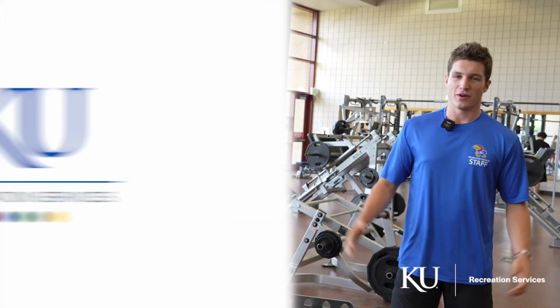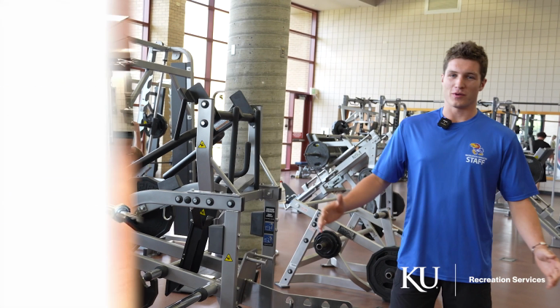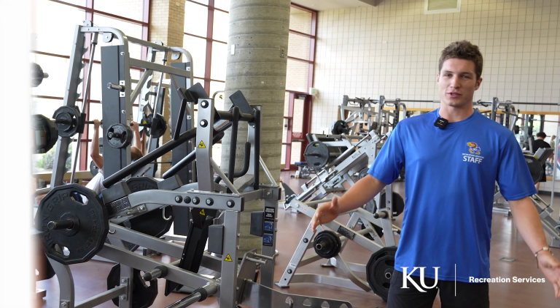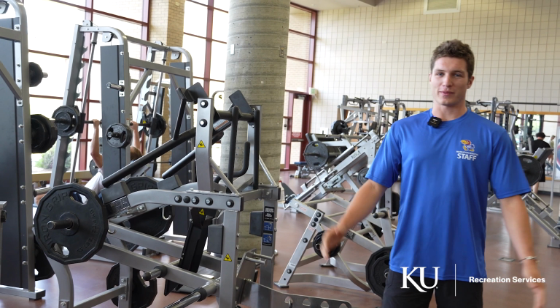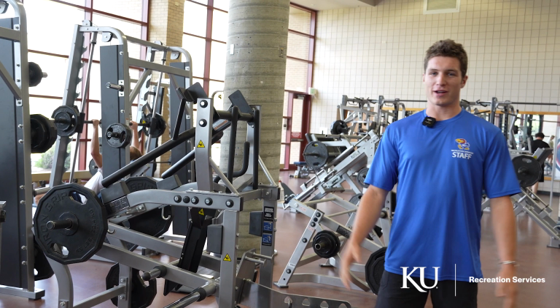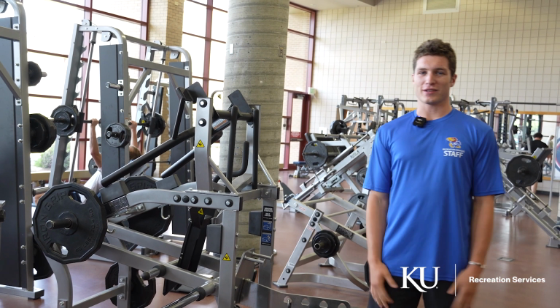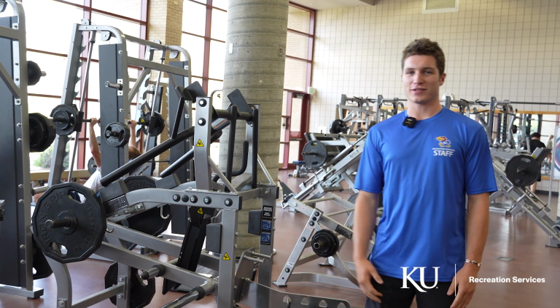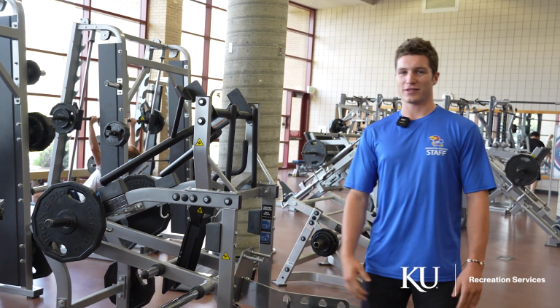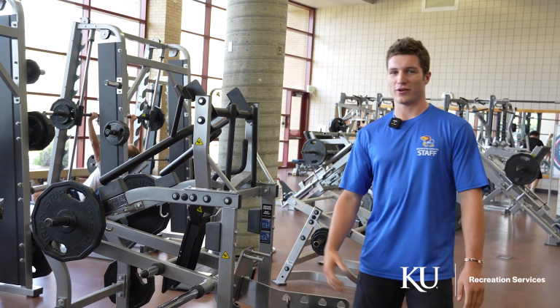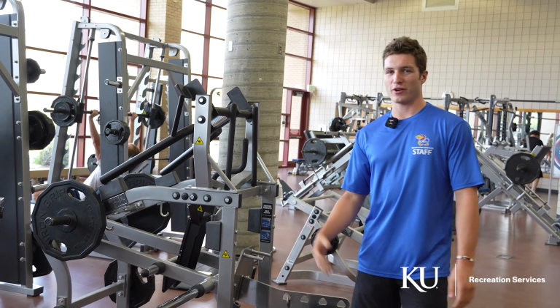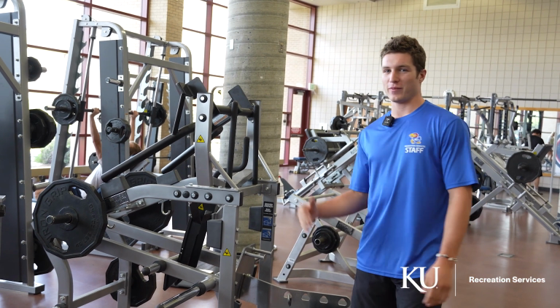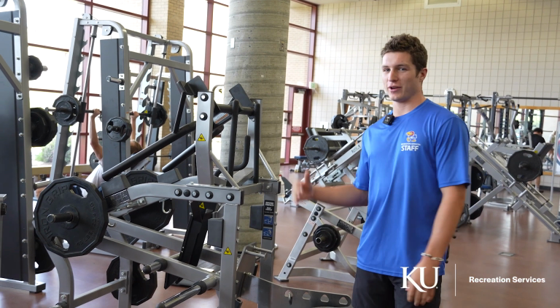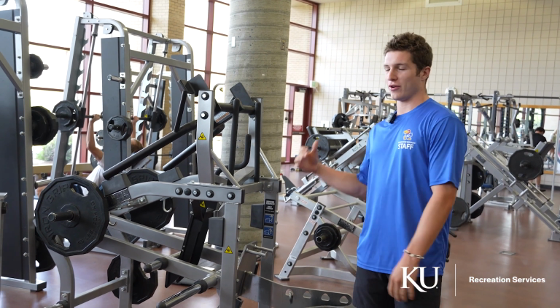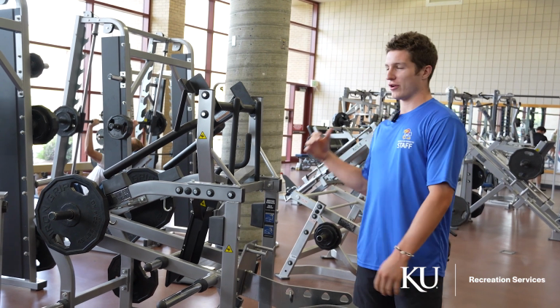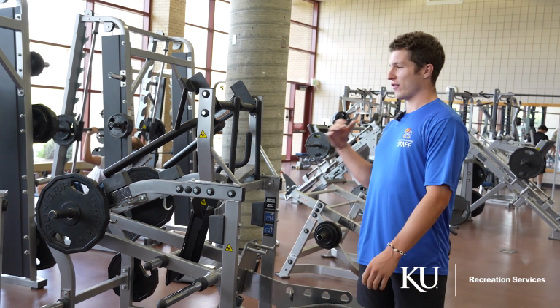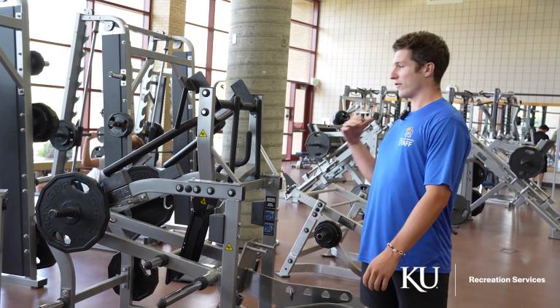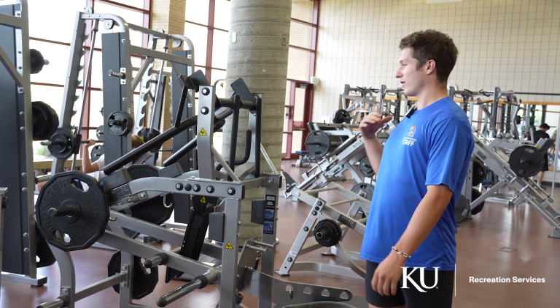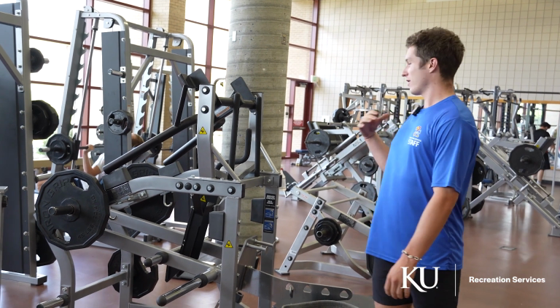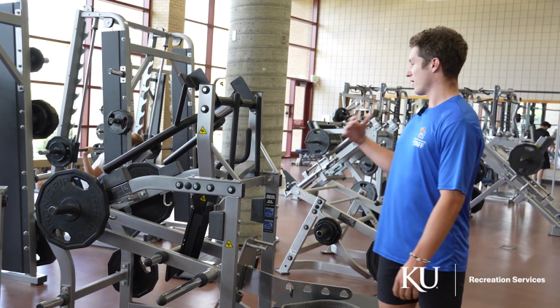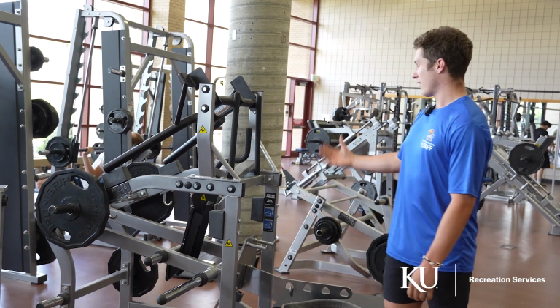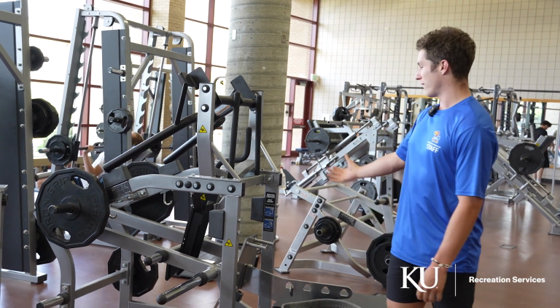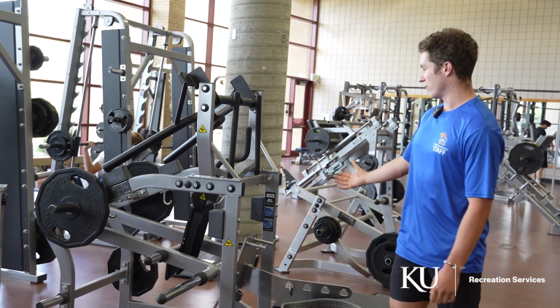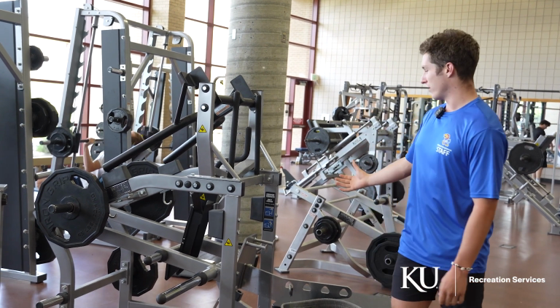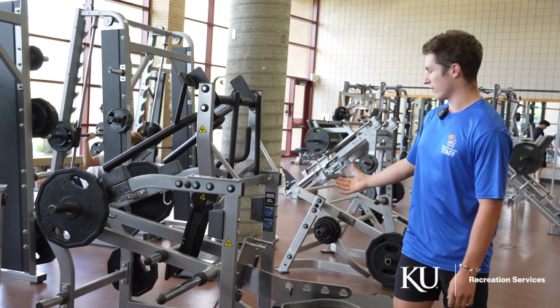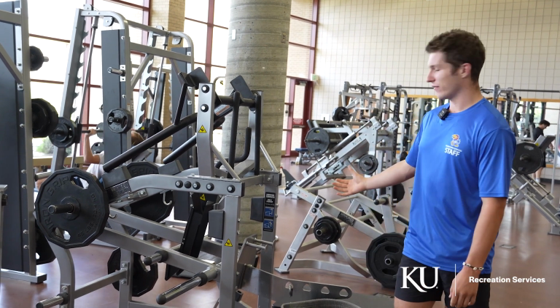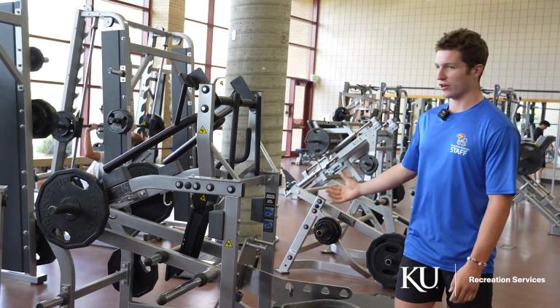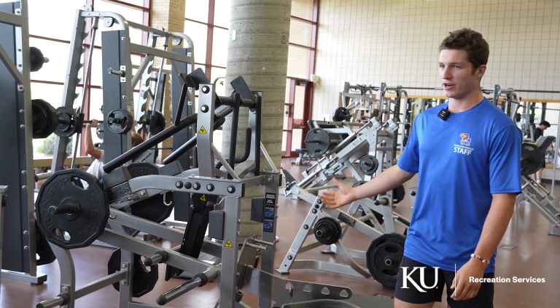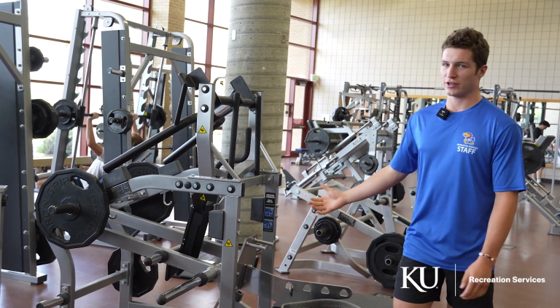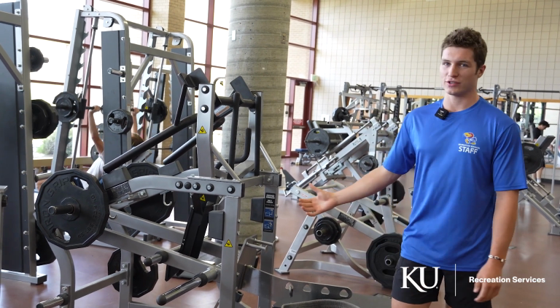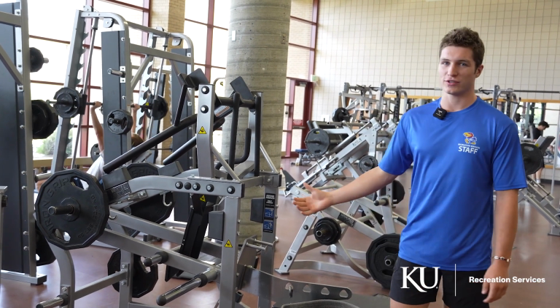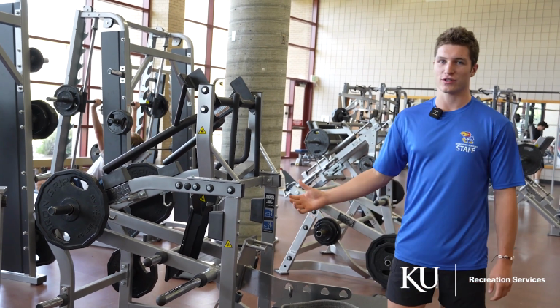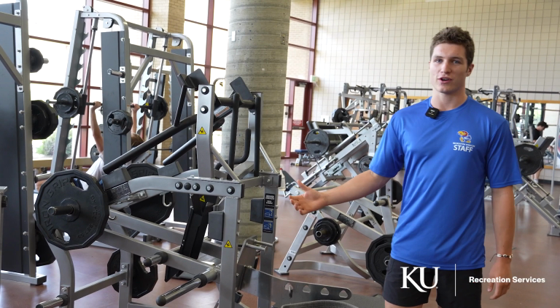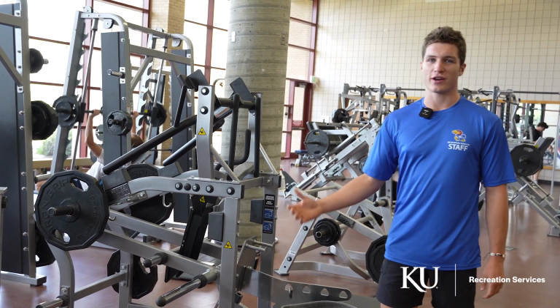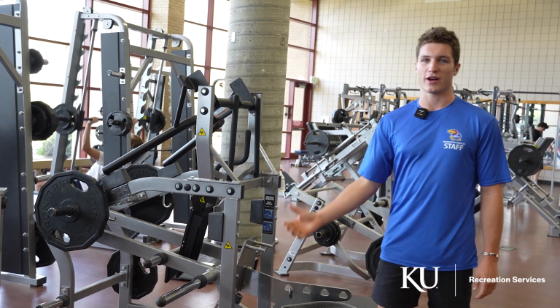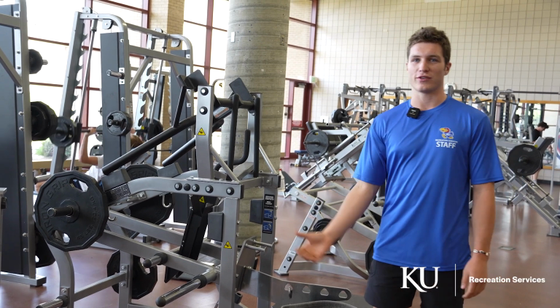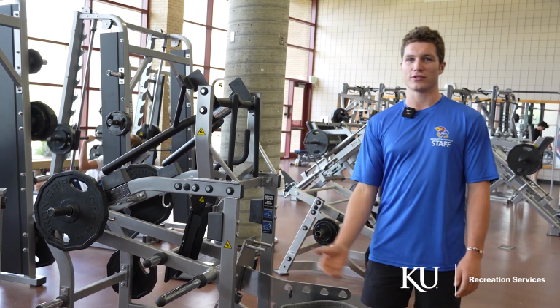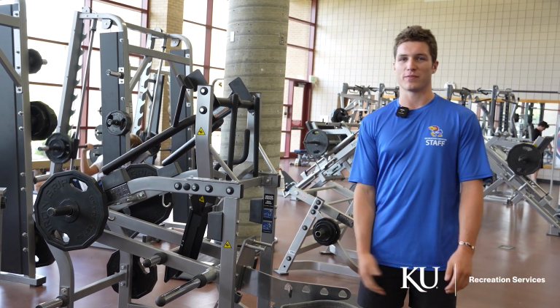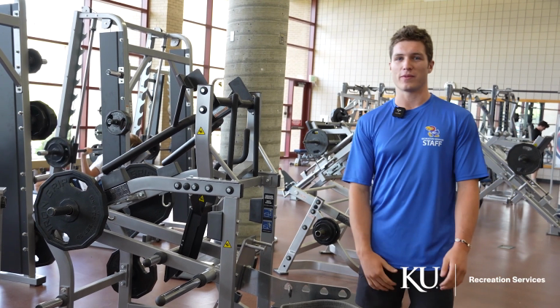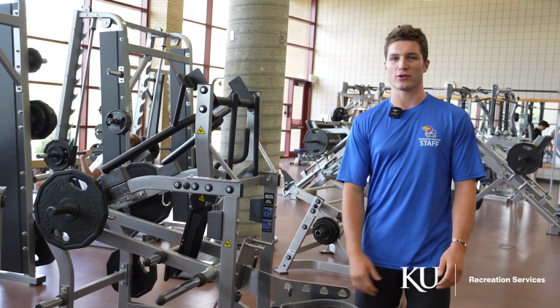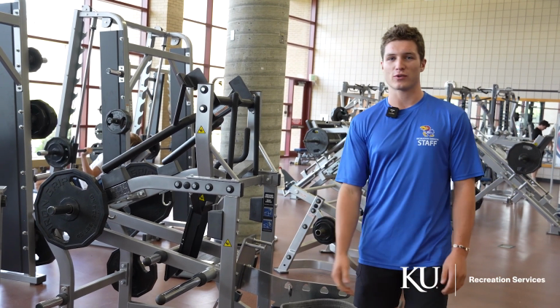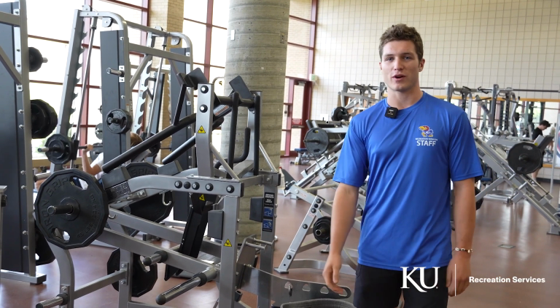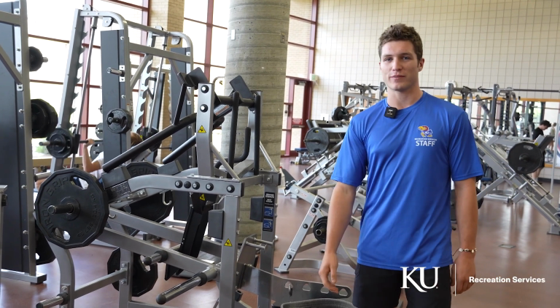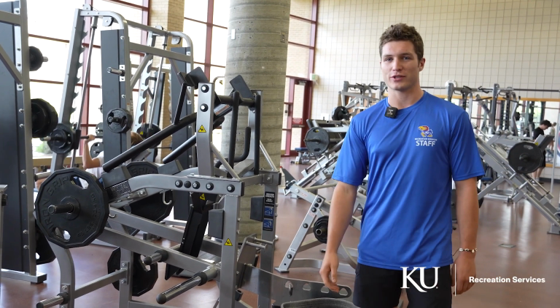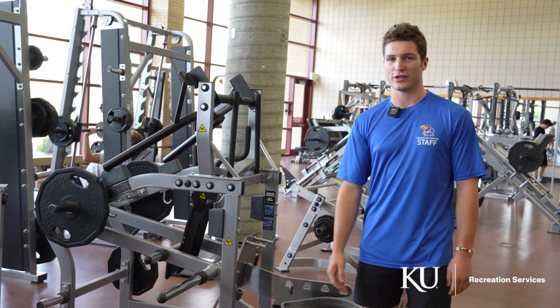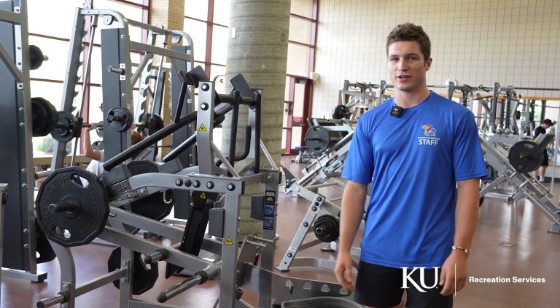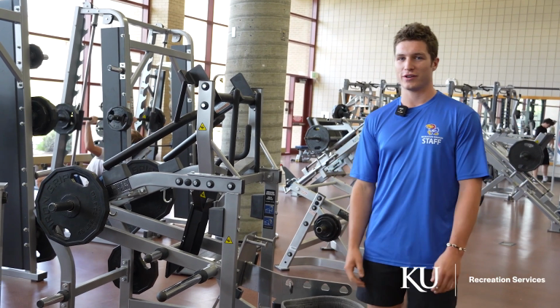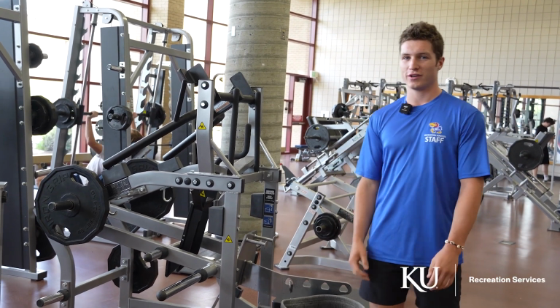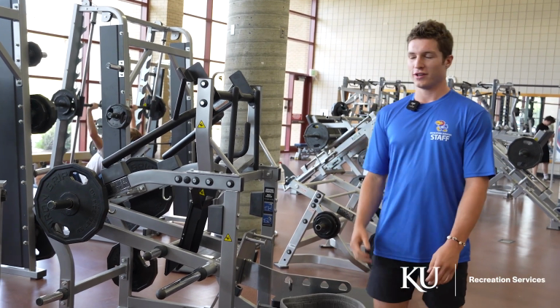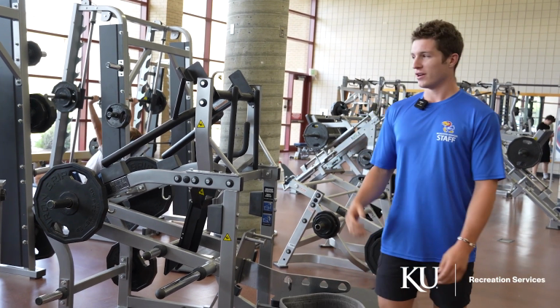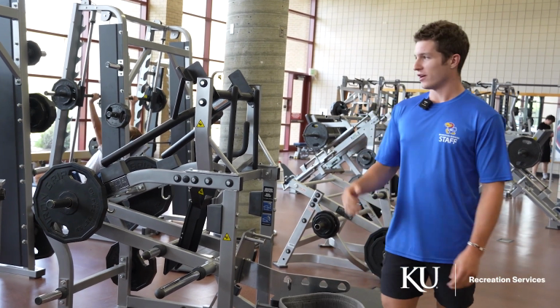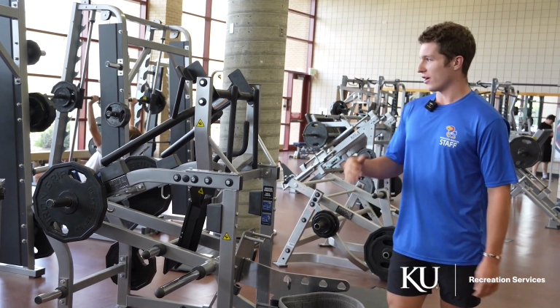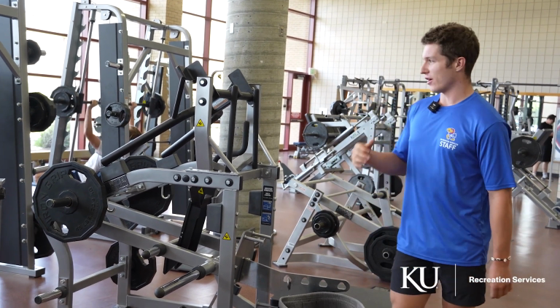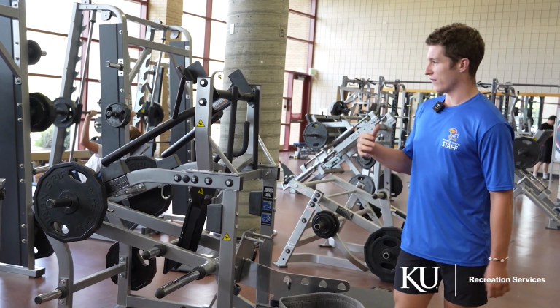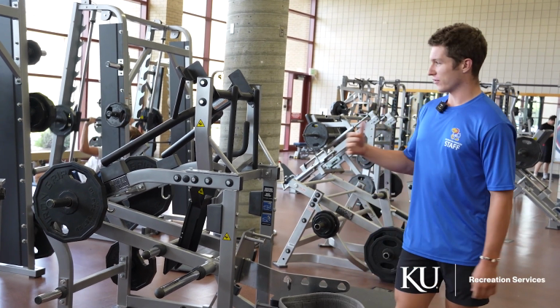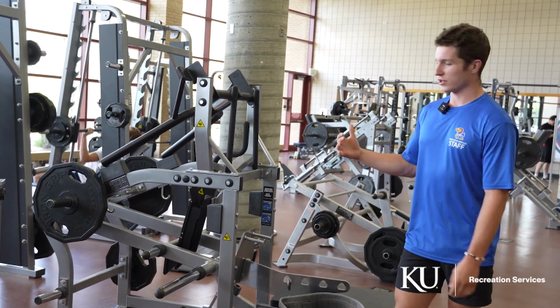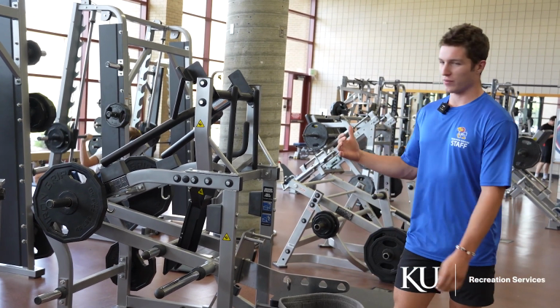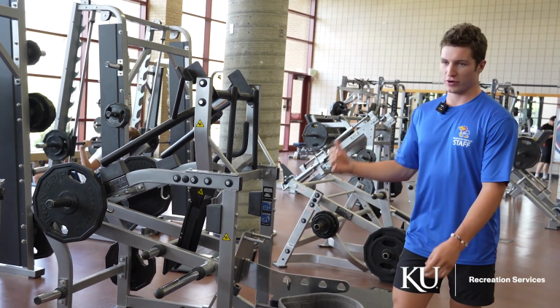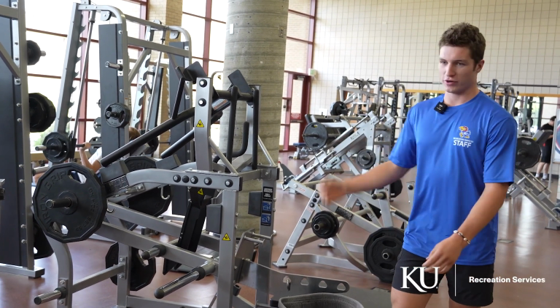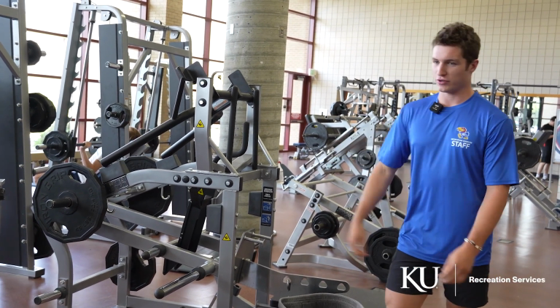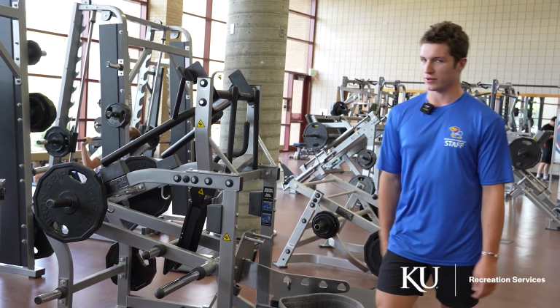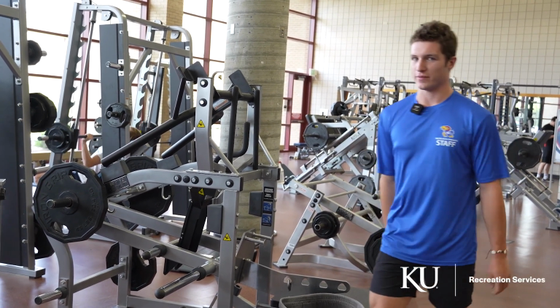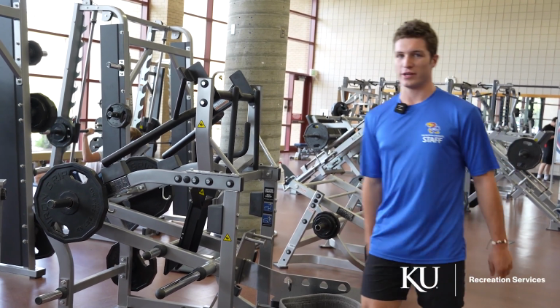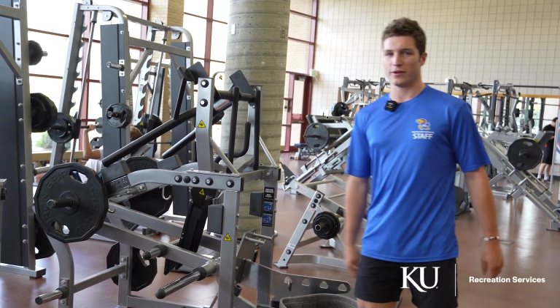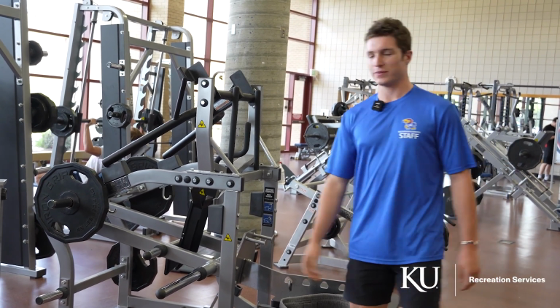What's up guys? Today we're going to be going over a few different variations on how to use the belt squat machine. First up, we're going to do some dips.